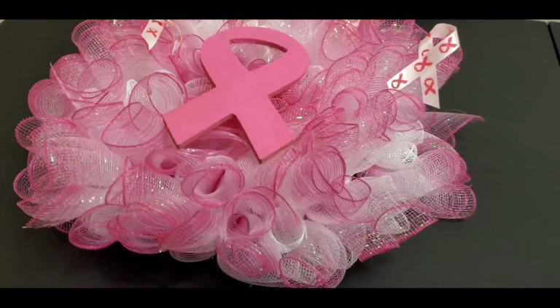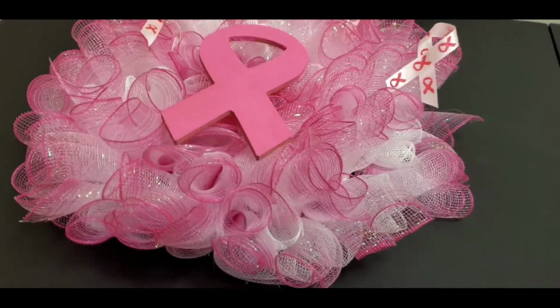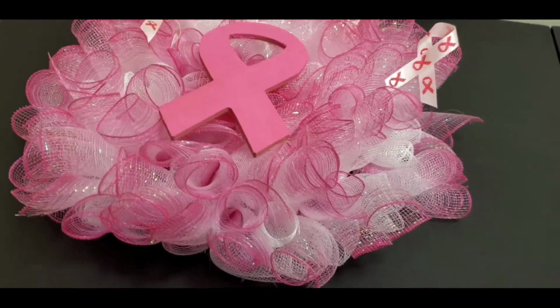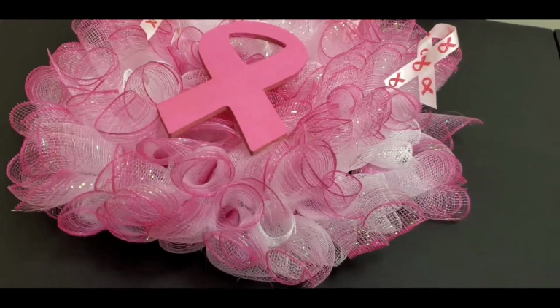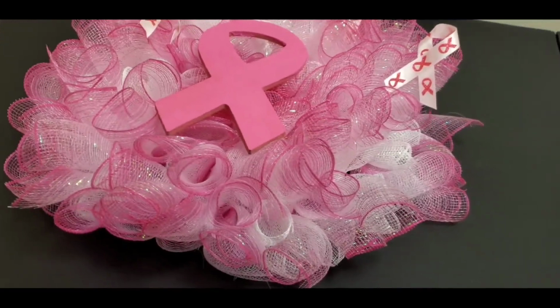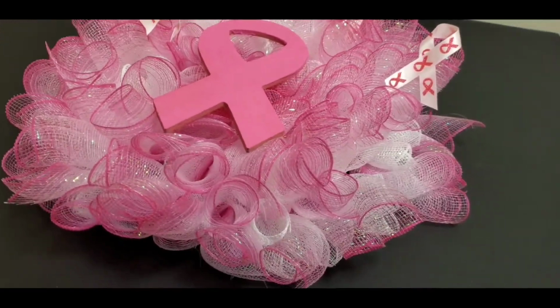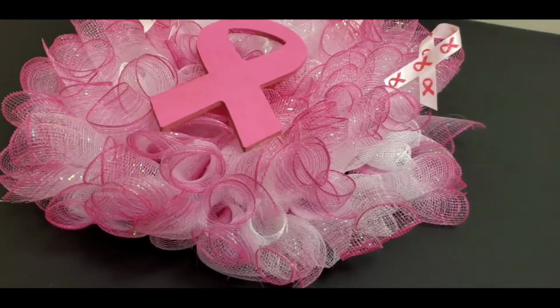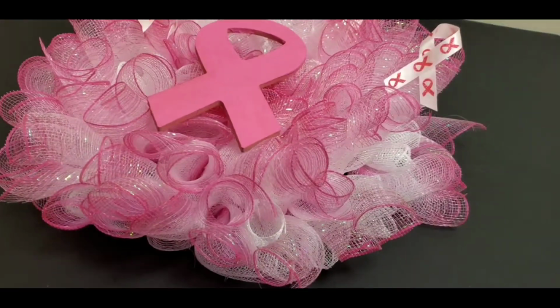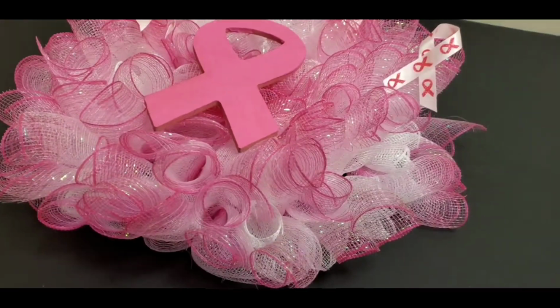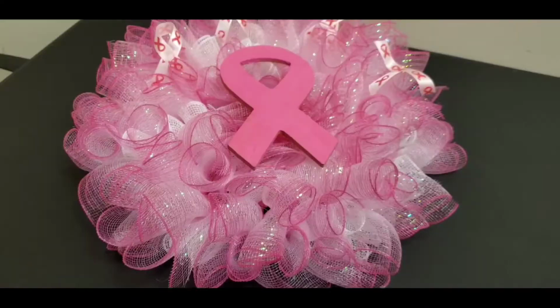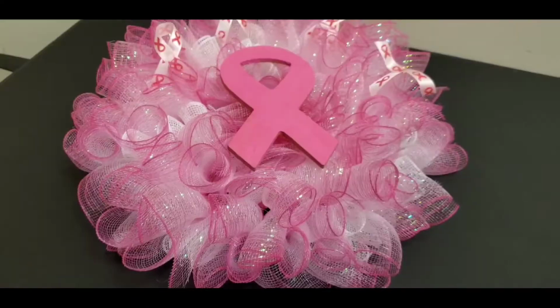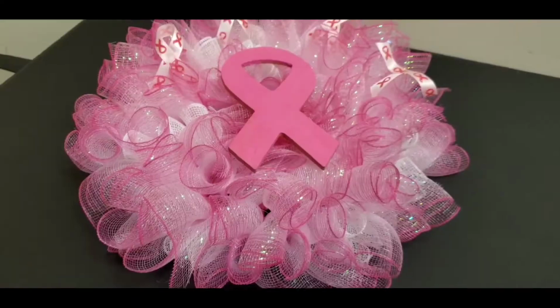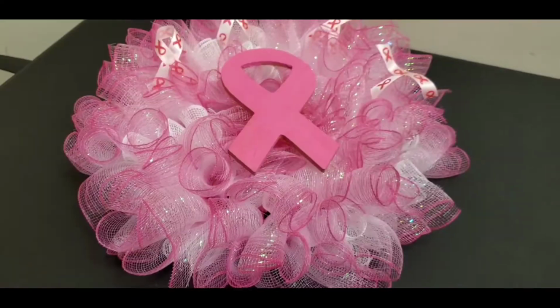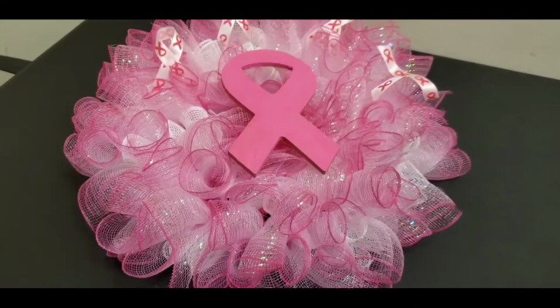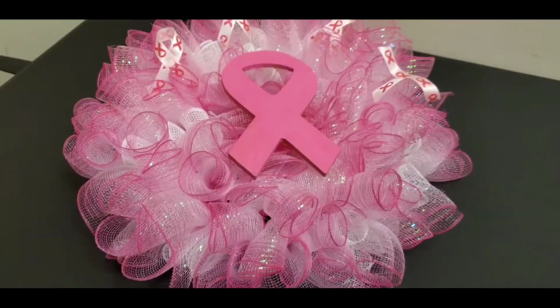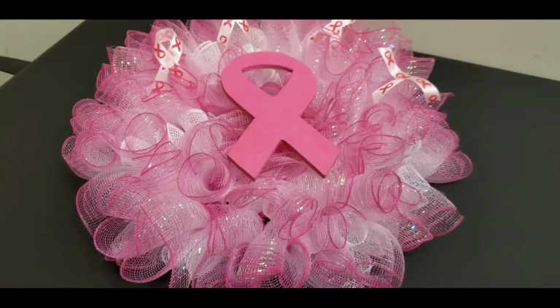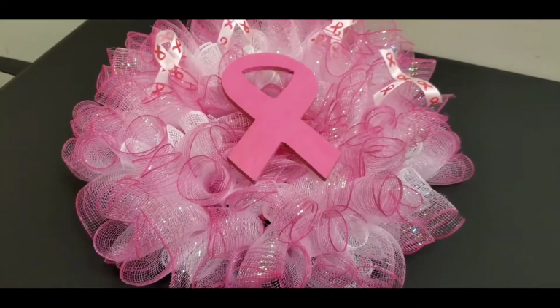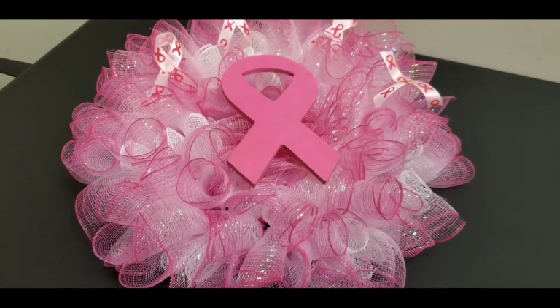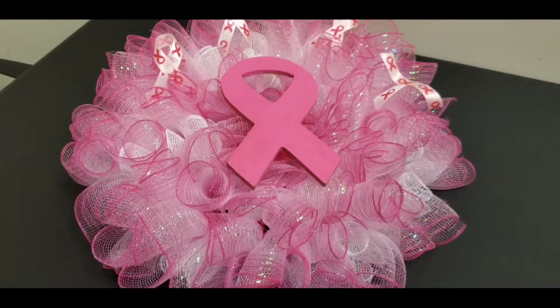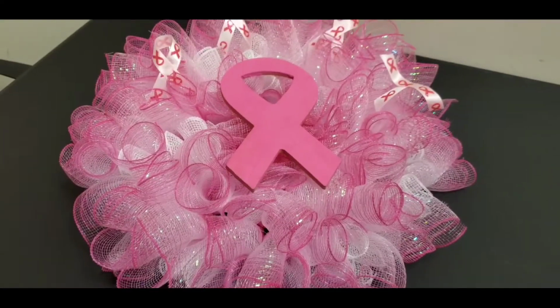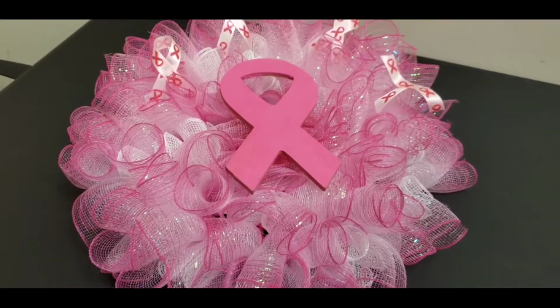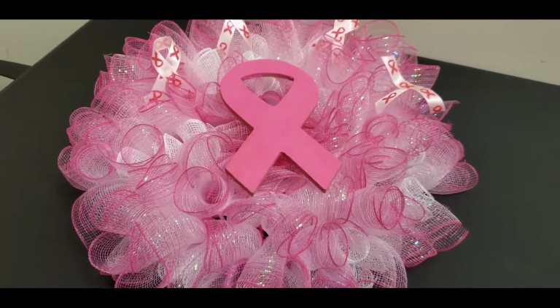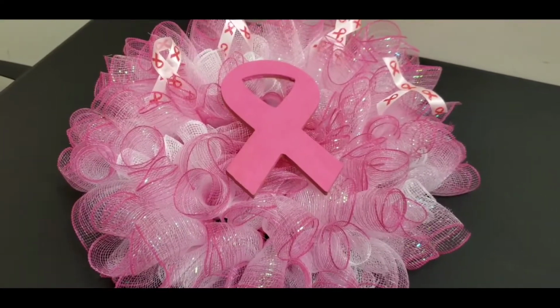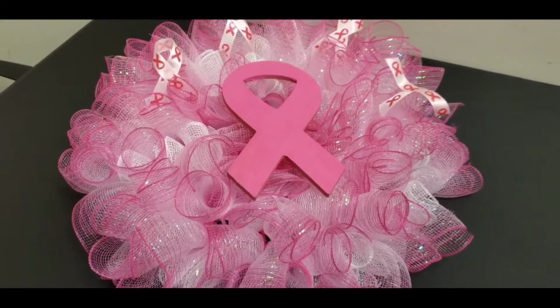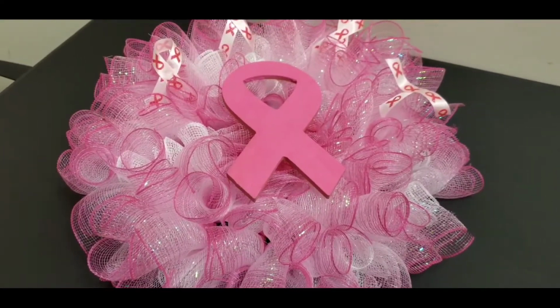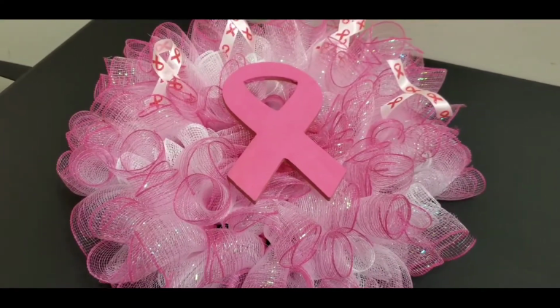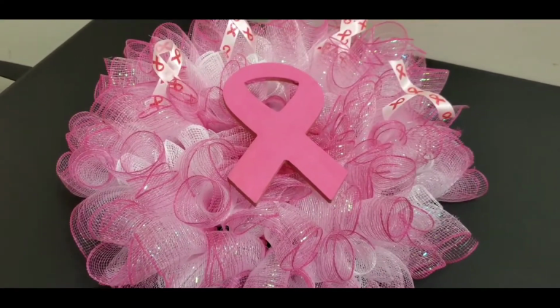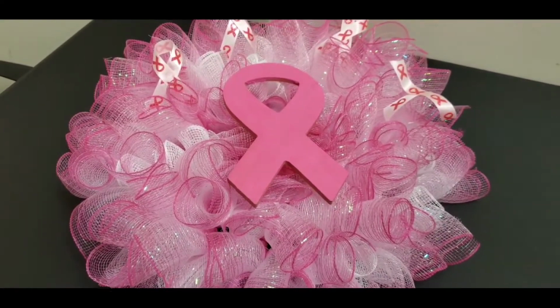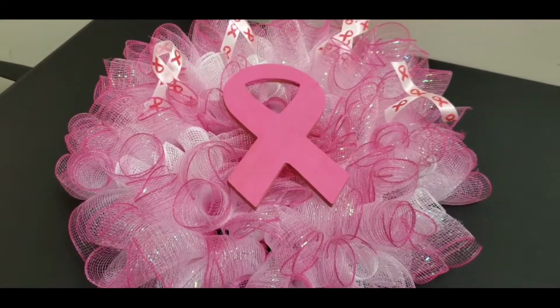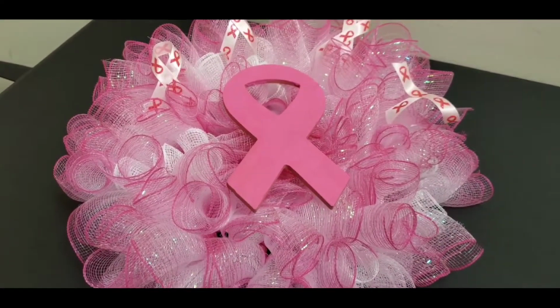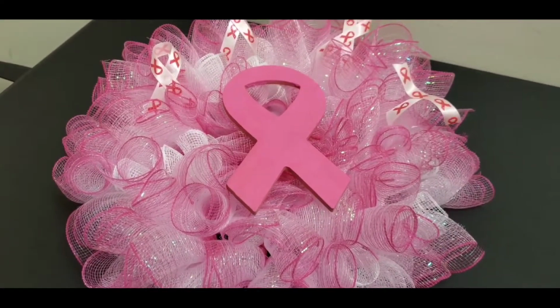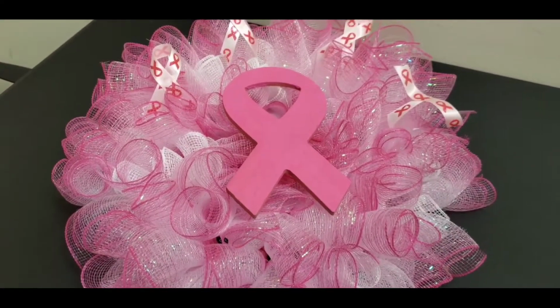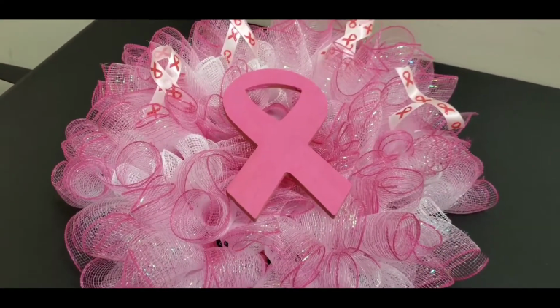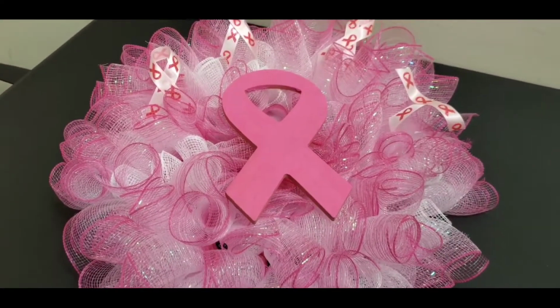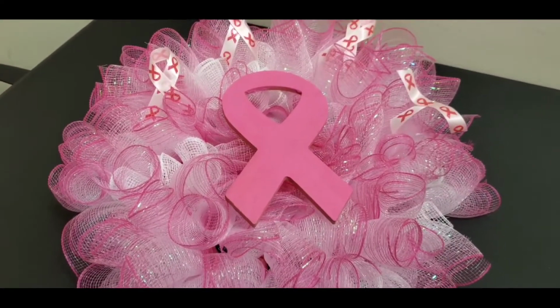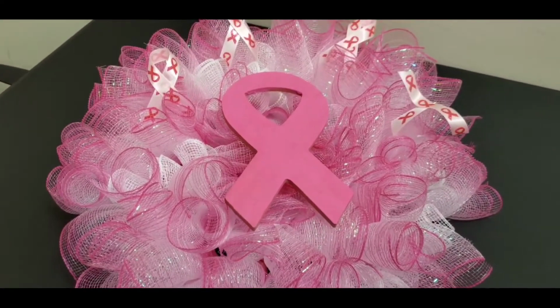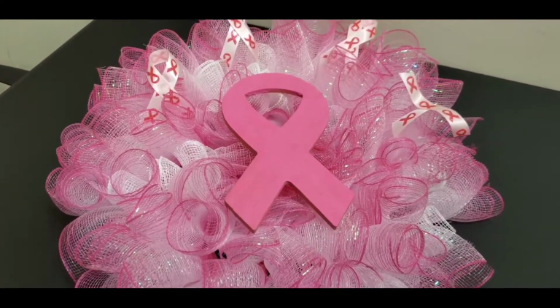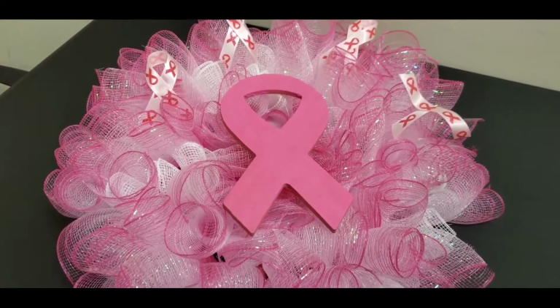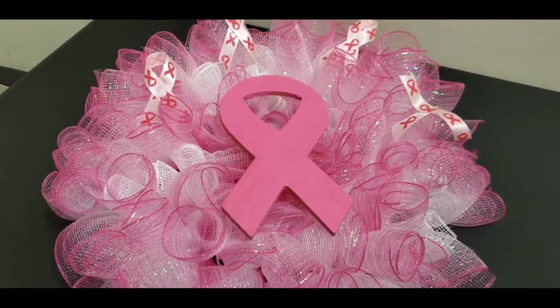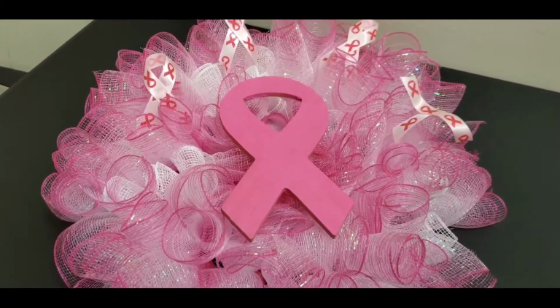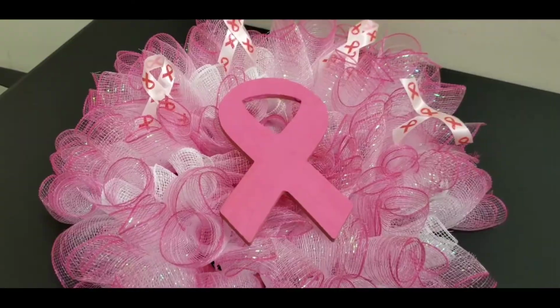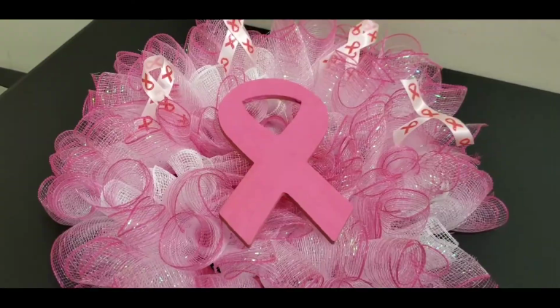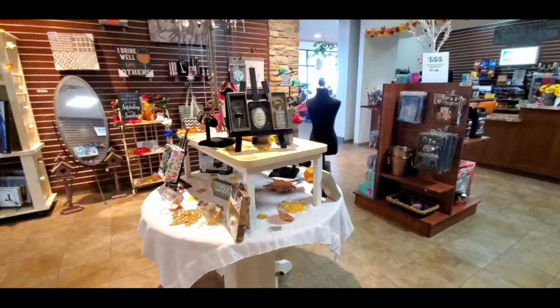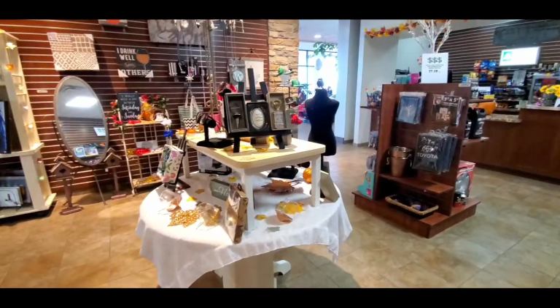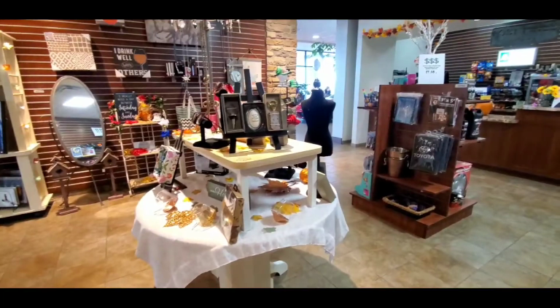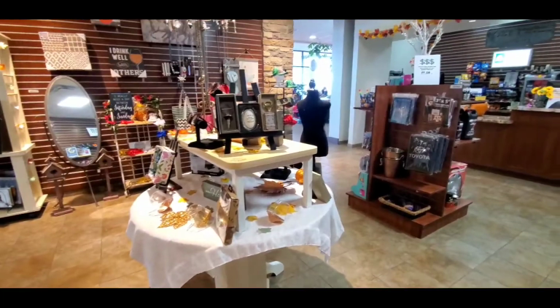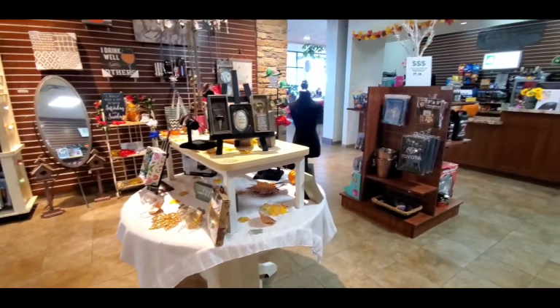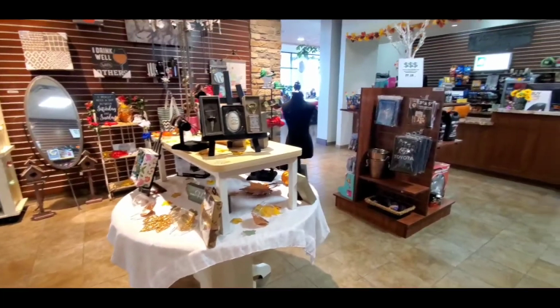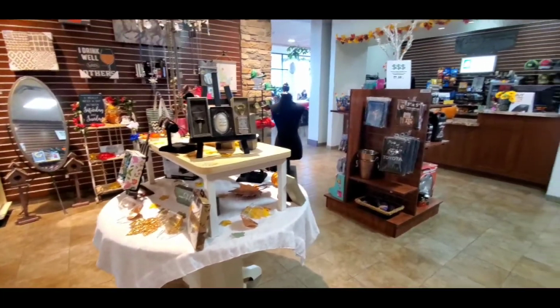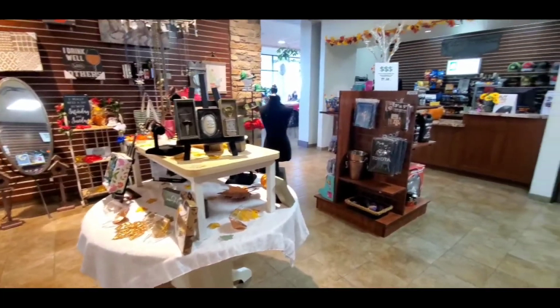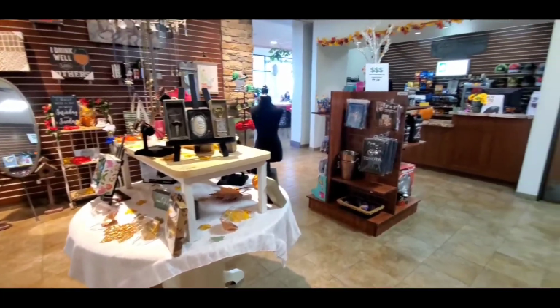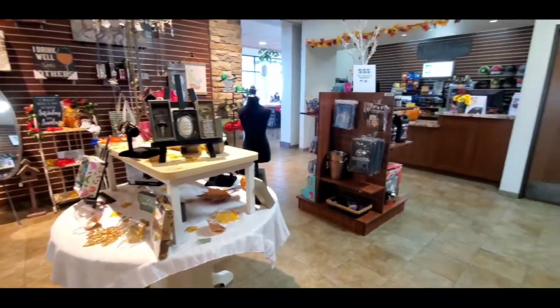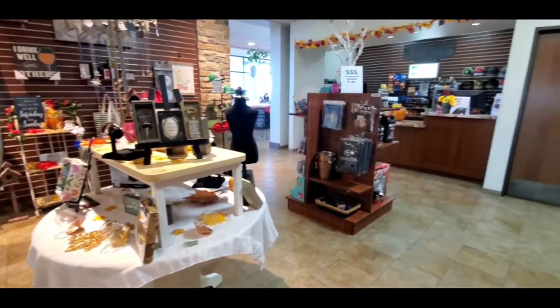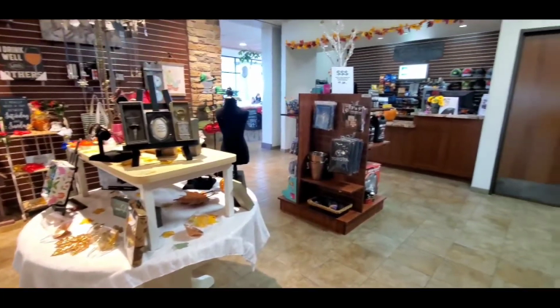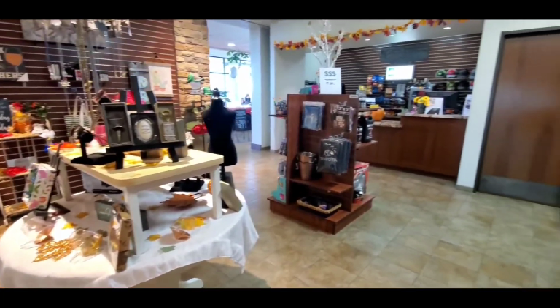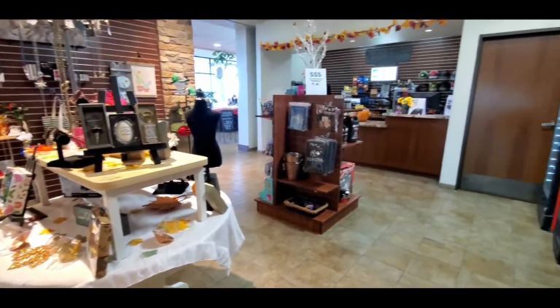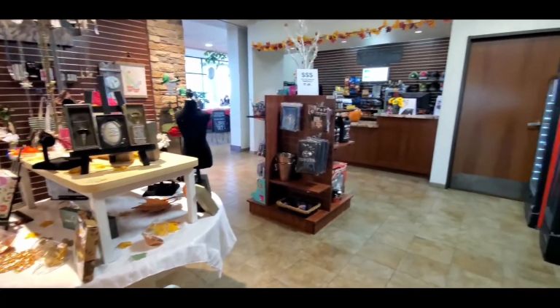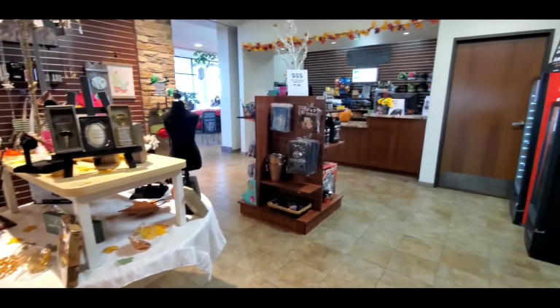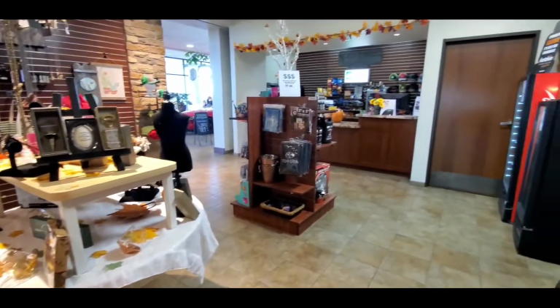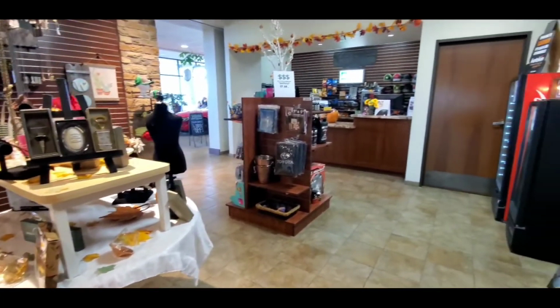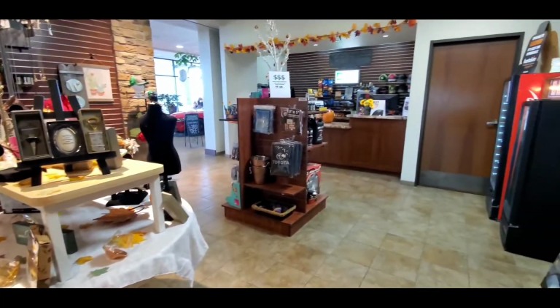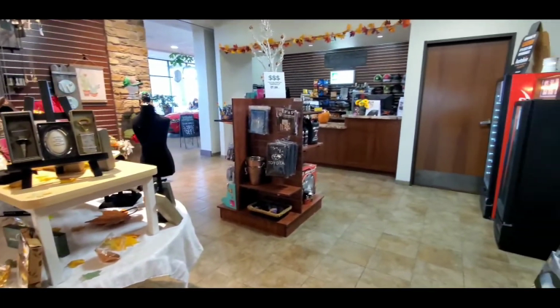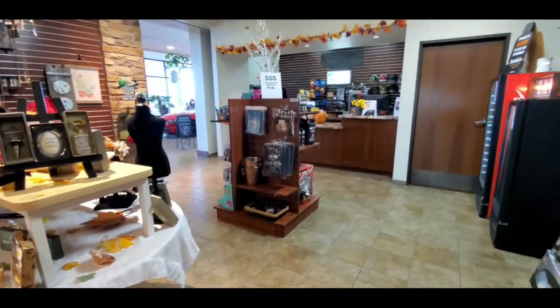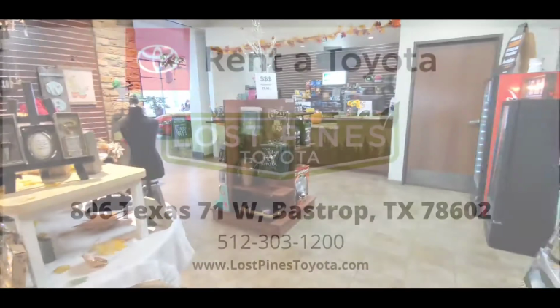And this completes our breast cancer awareness wreath. Follow me here at Lost Pines Toyota for more how-to videos.